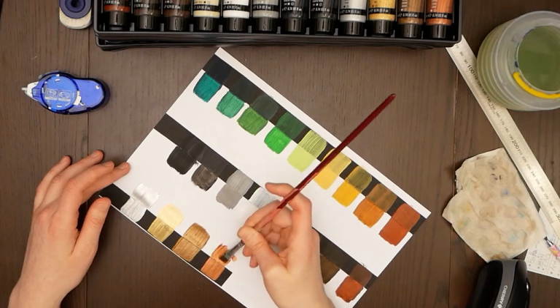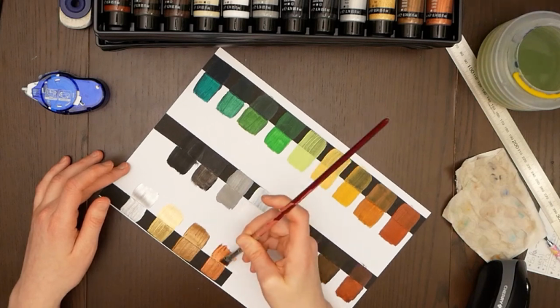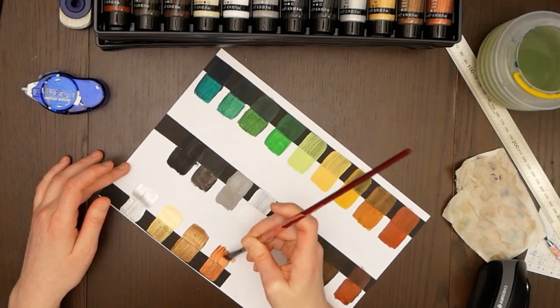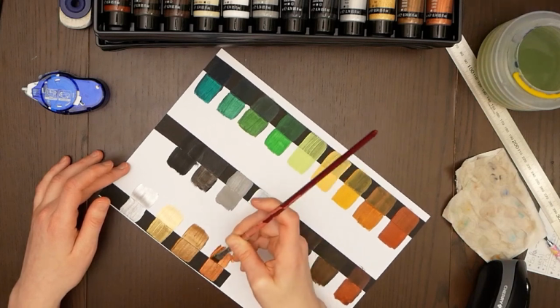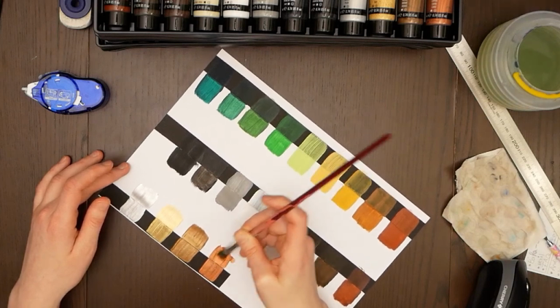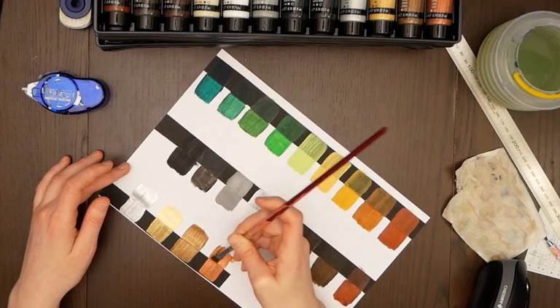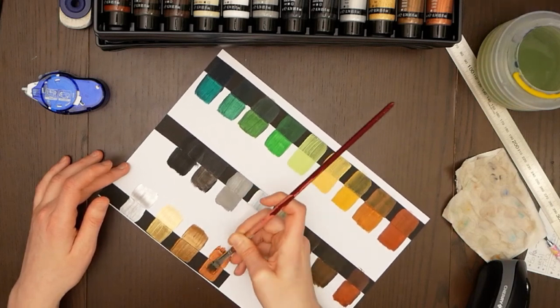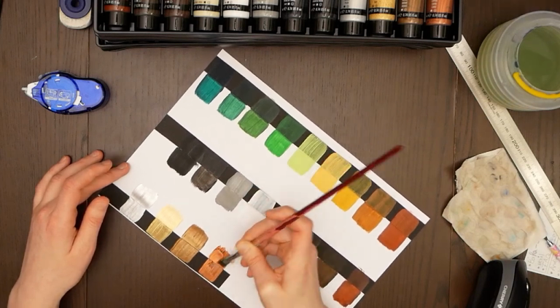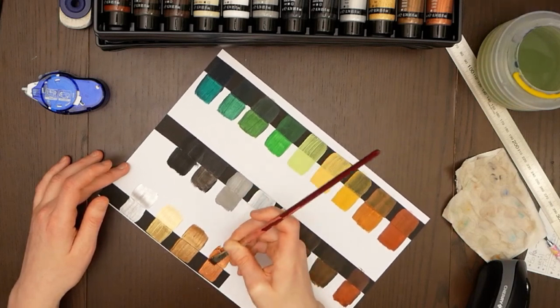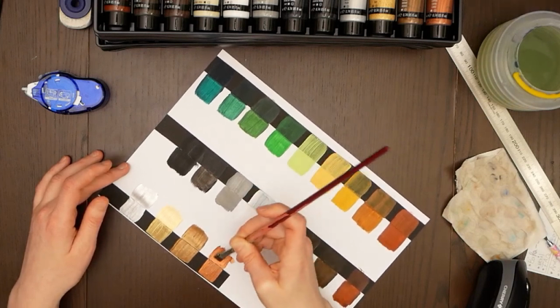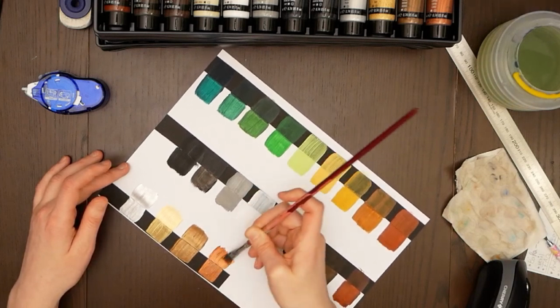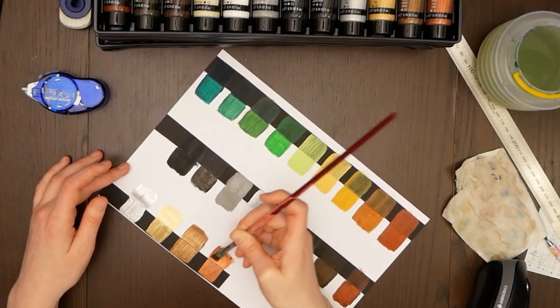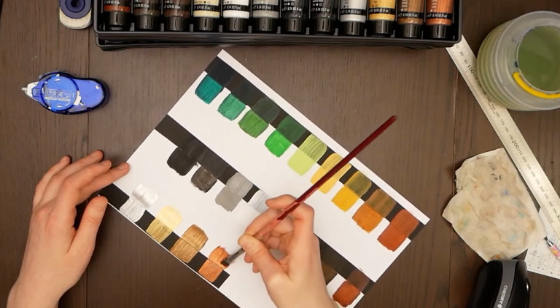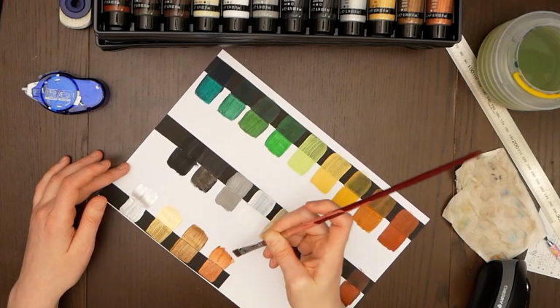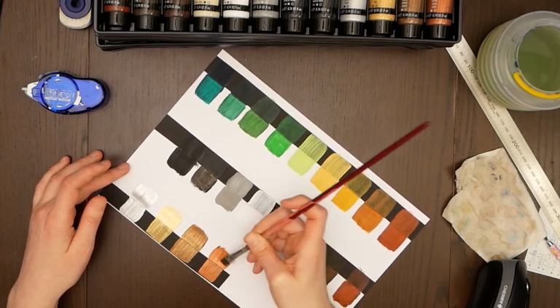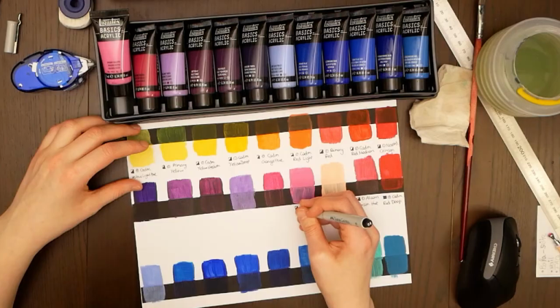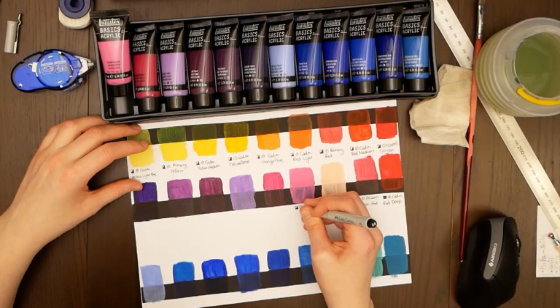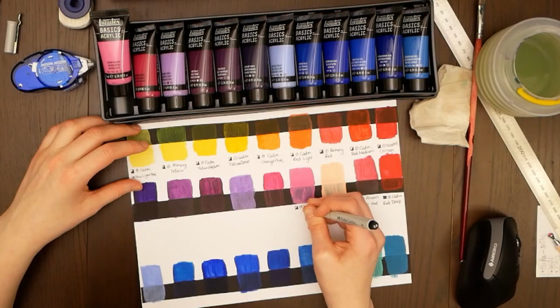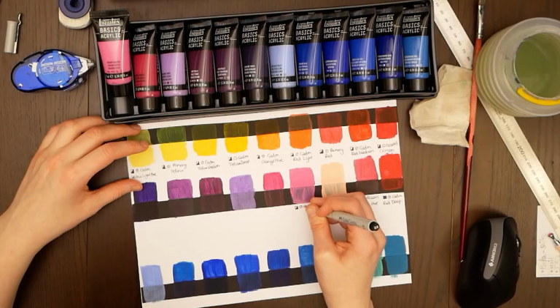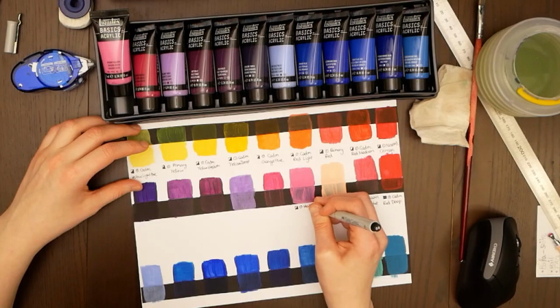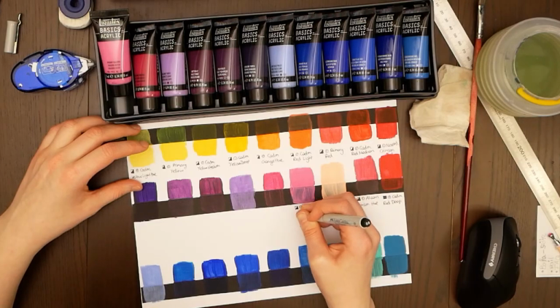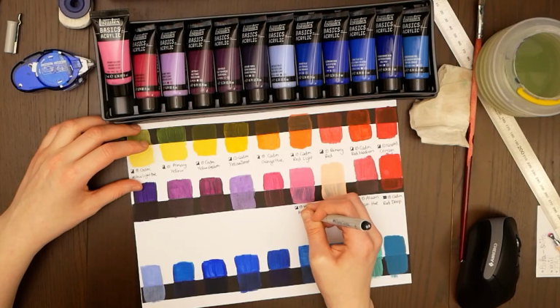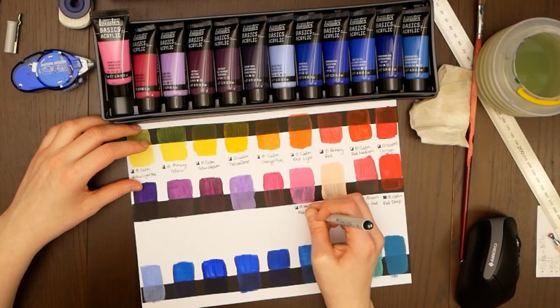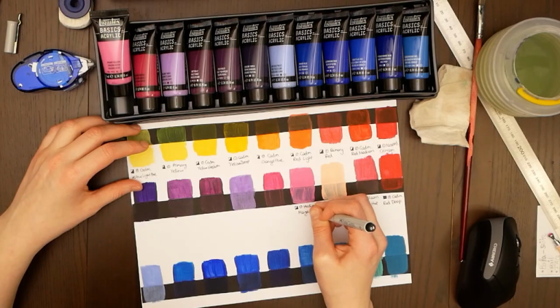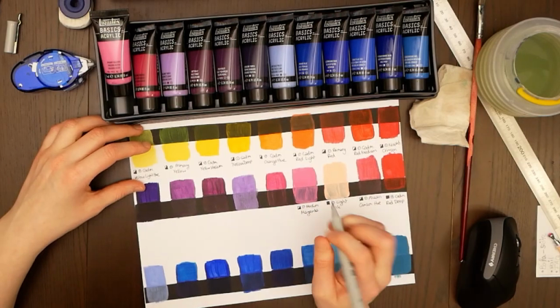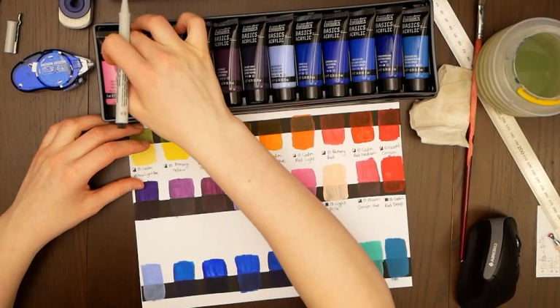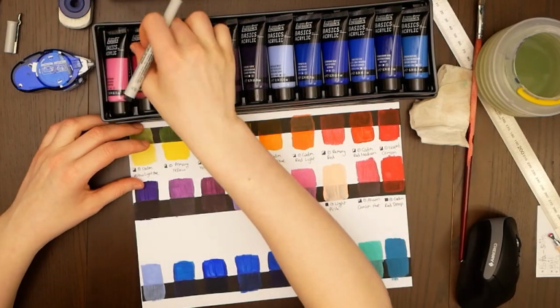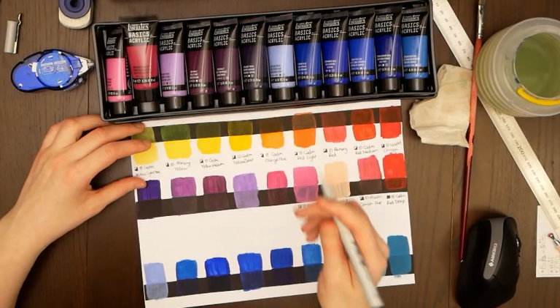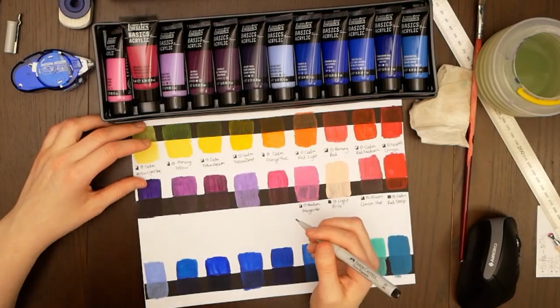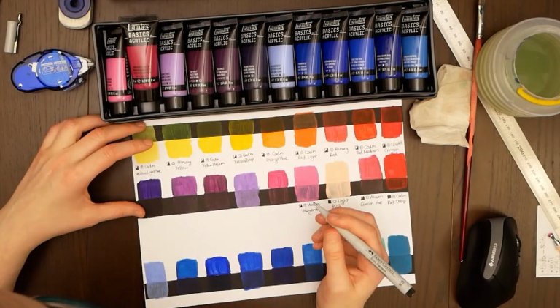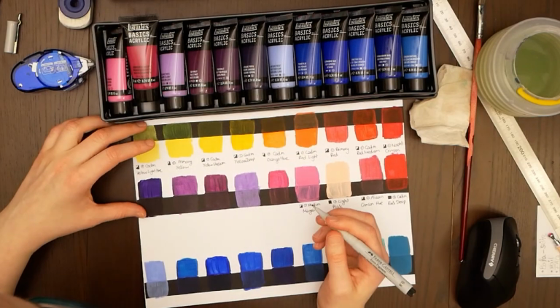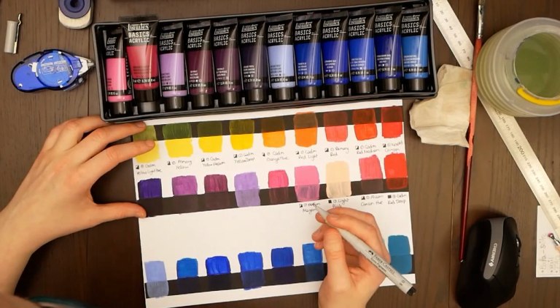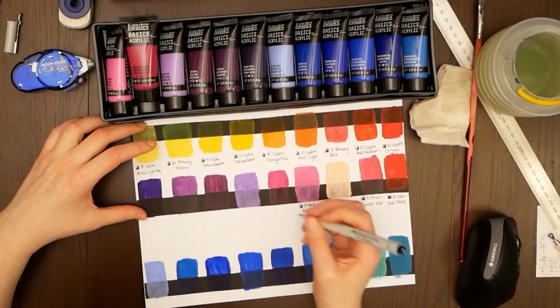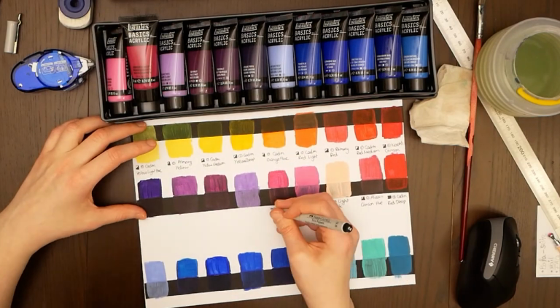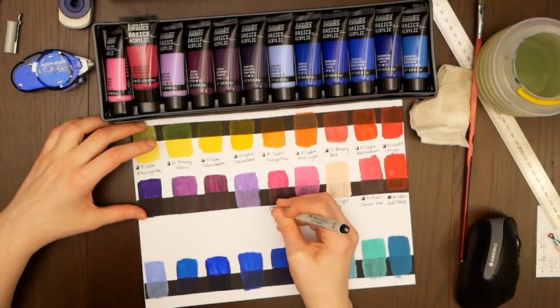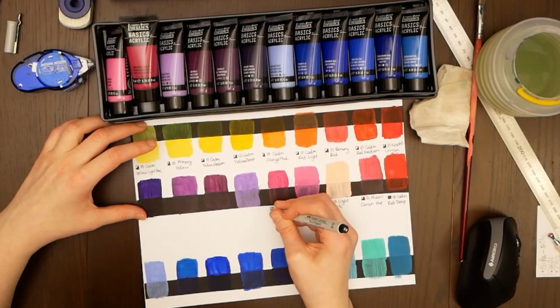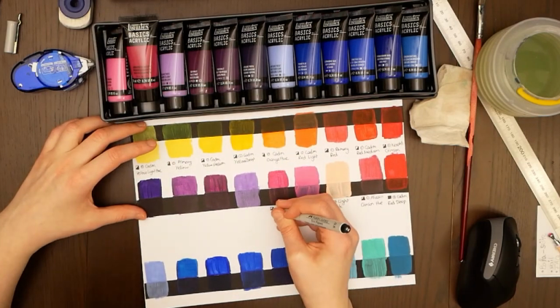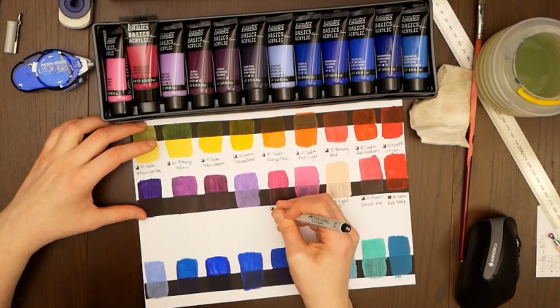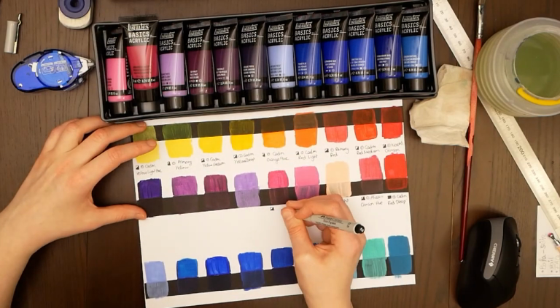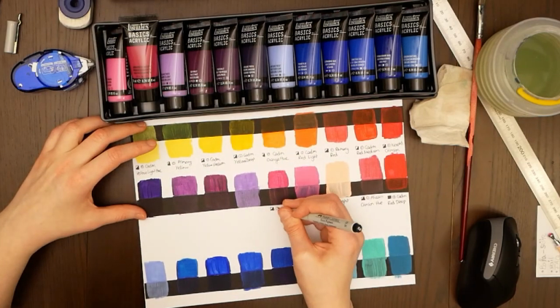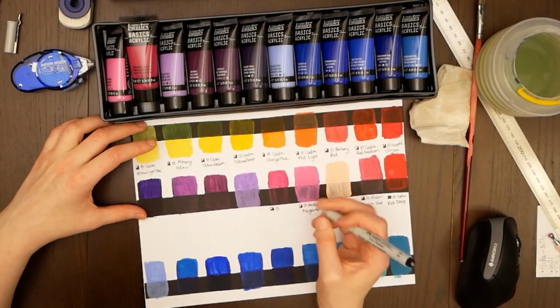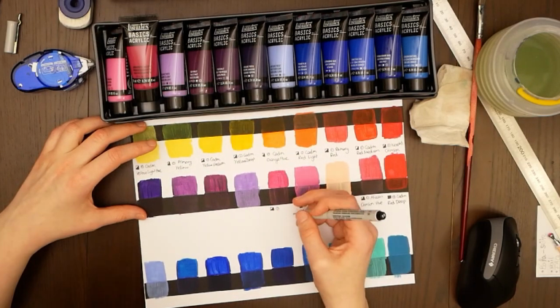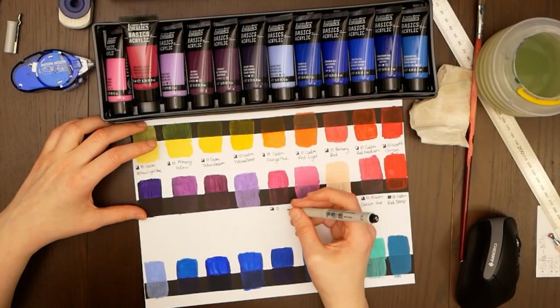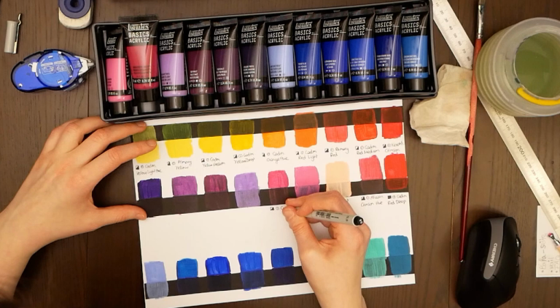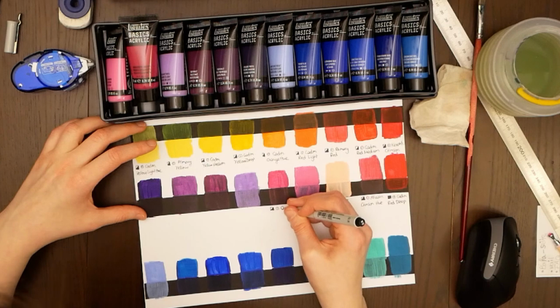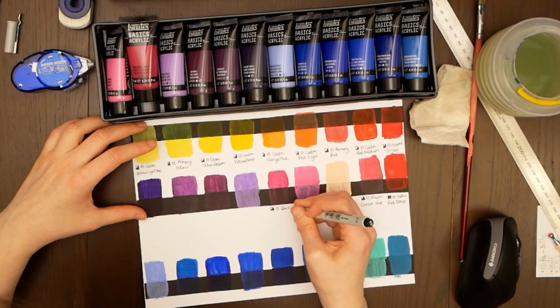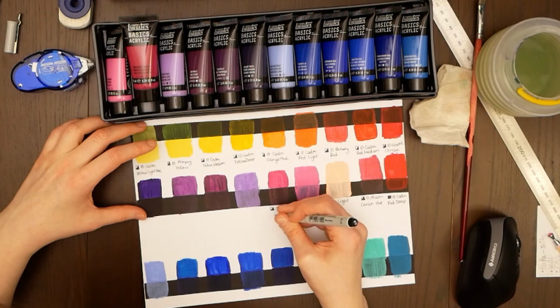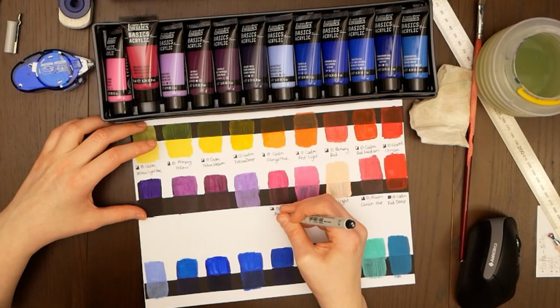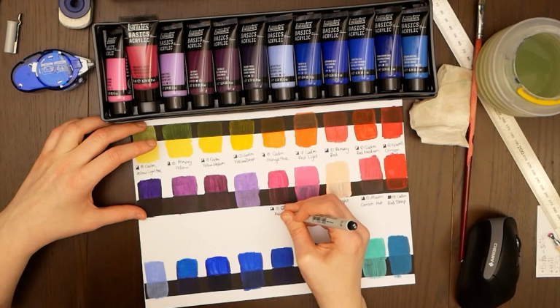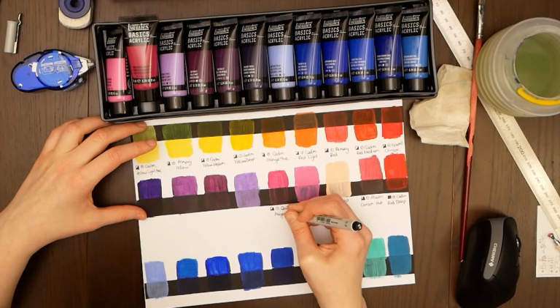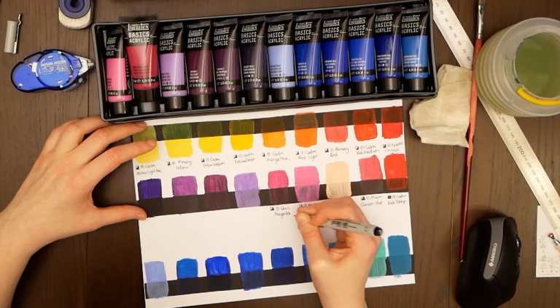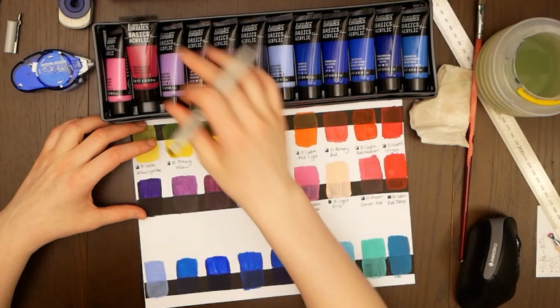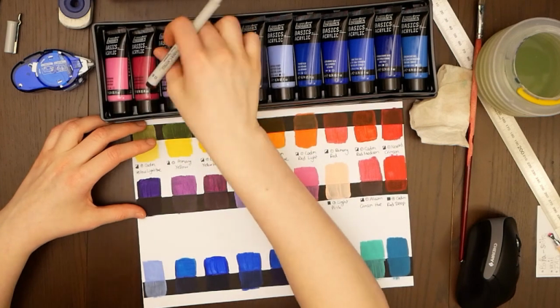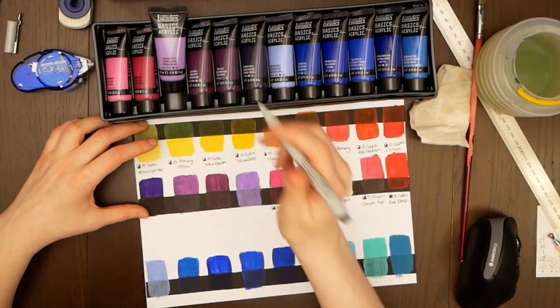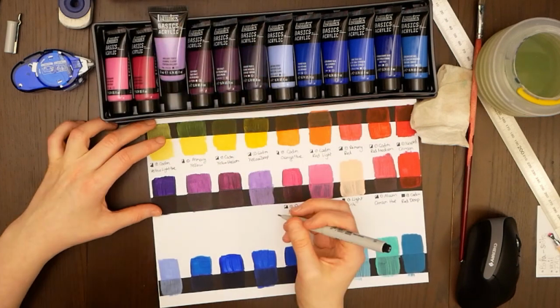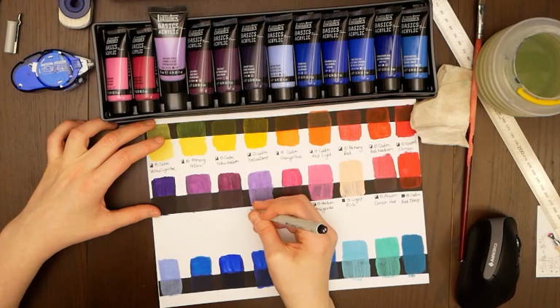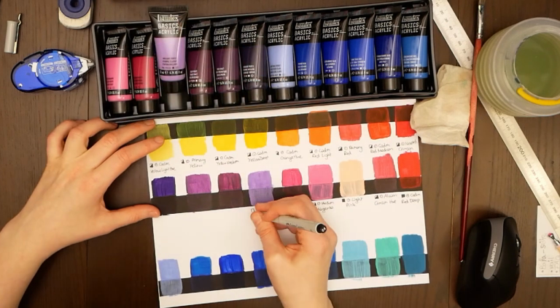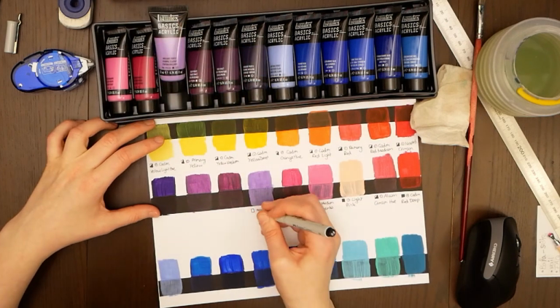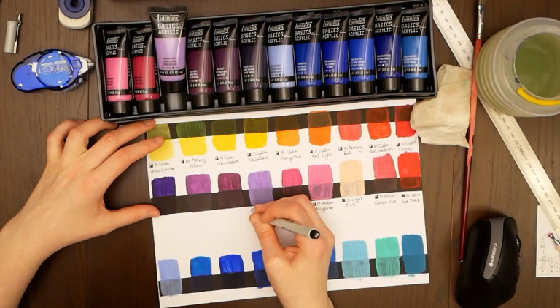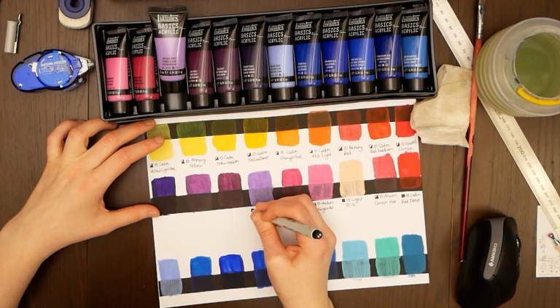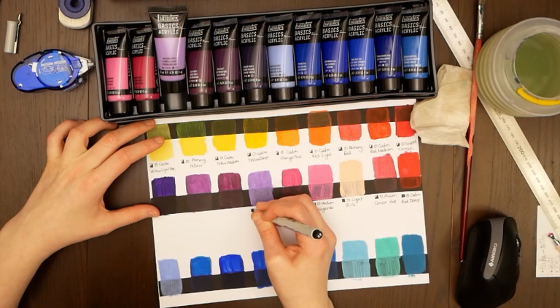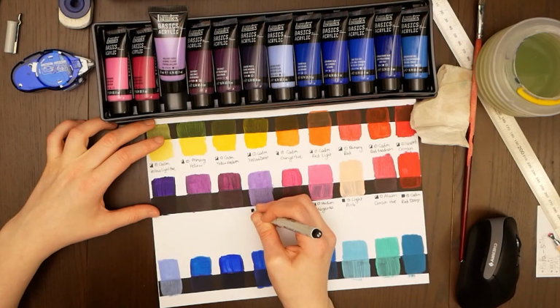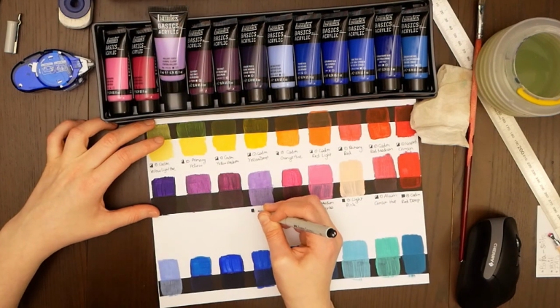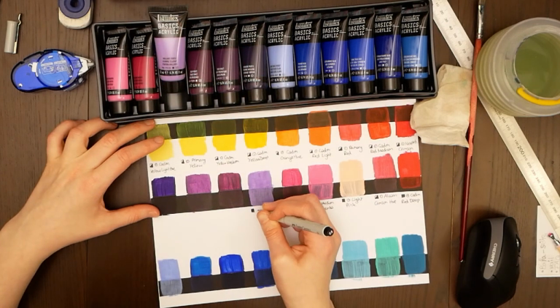I then write down the name as well as the opacity level of each color on my swatches.